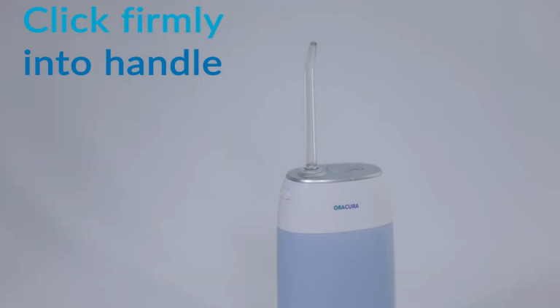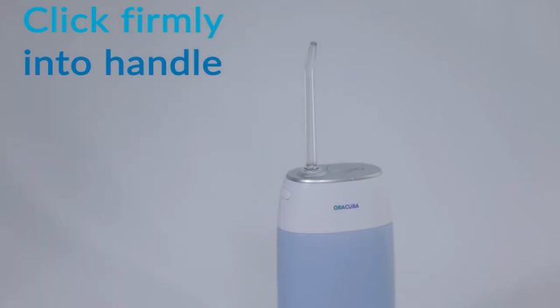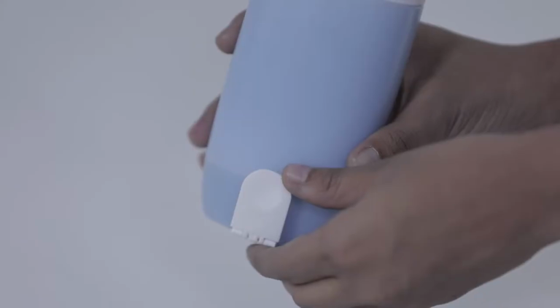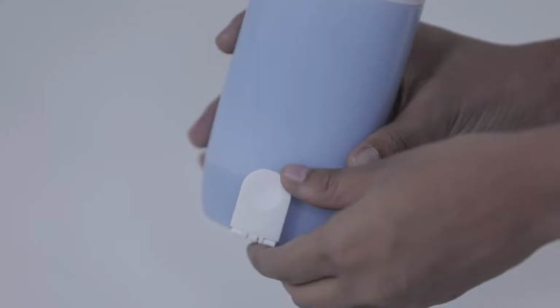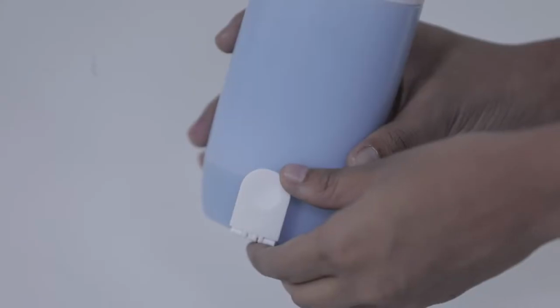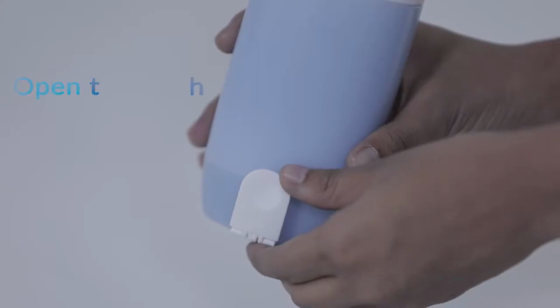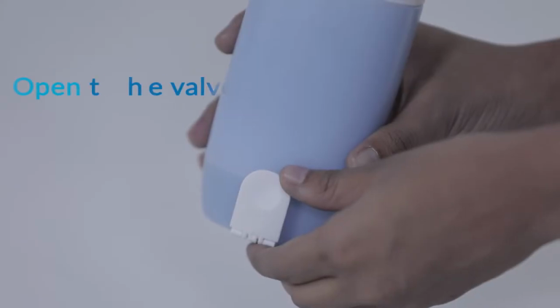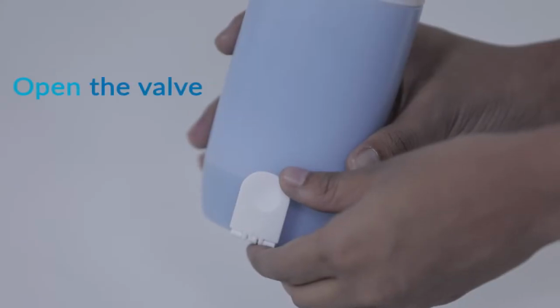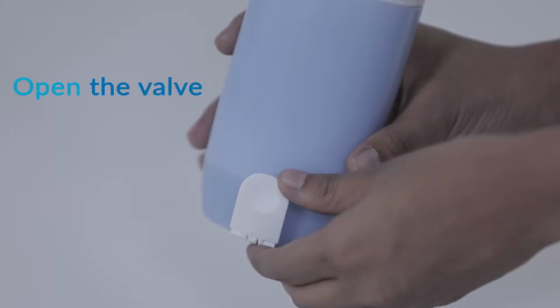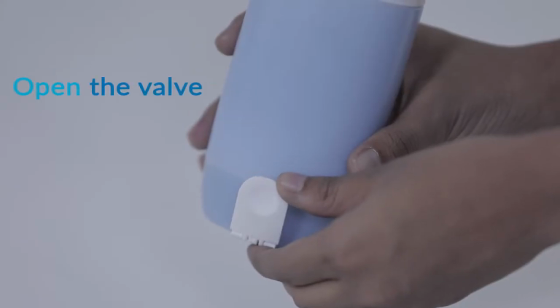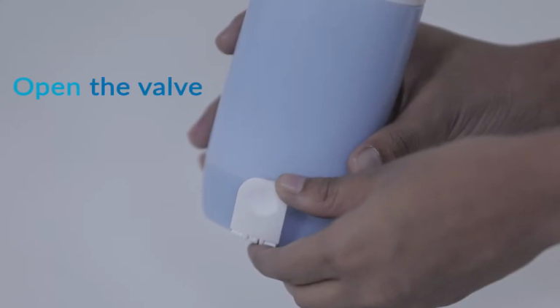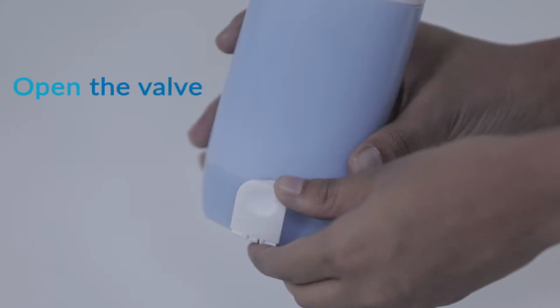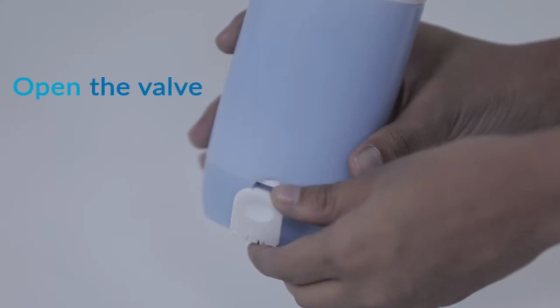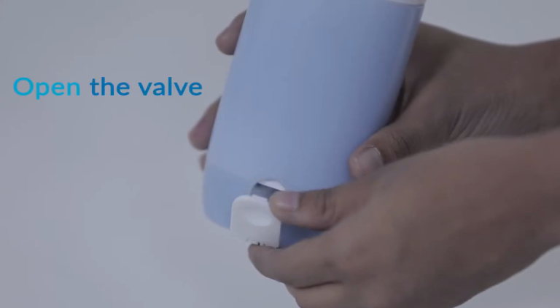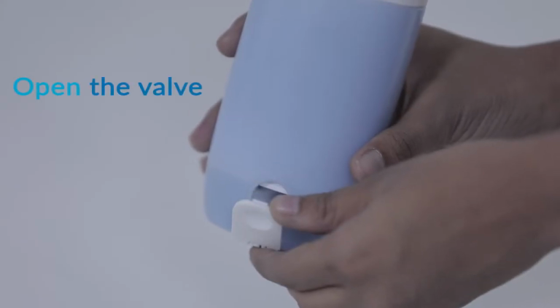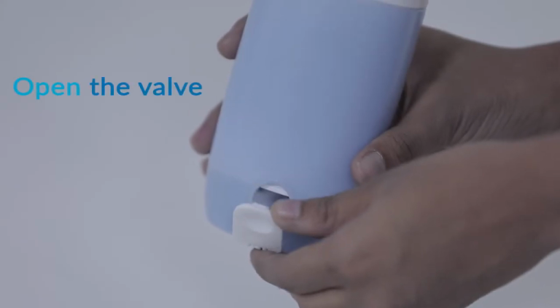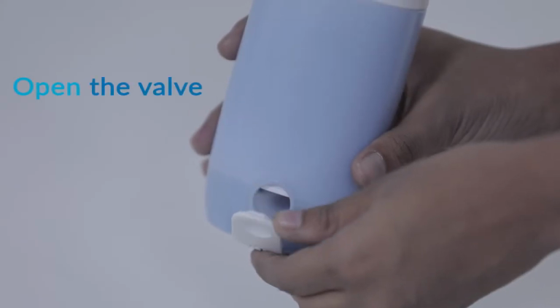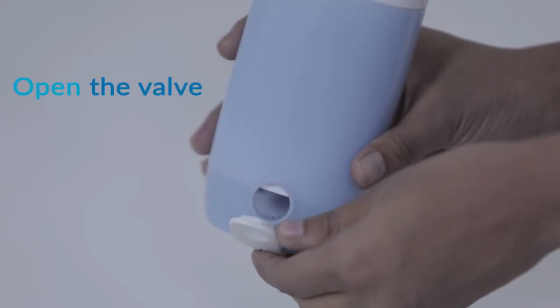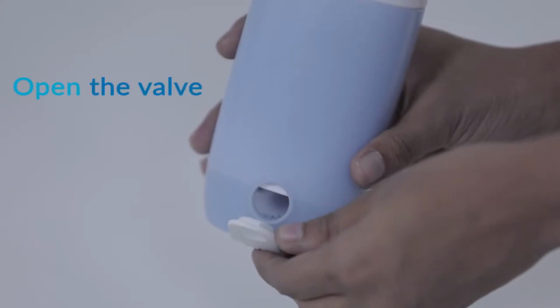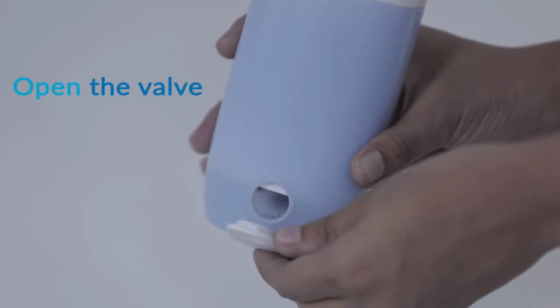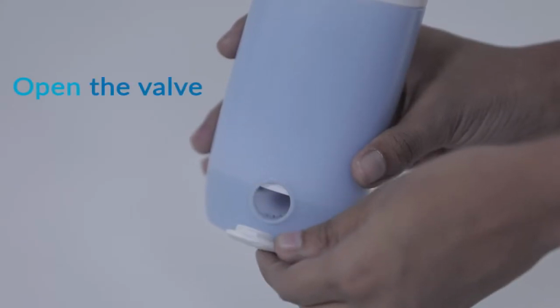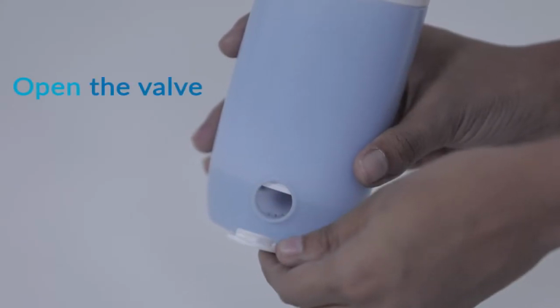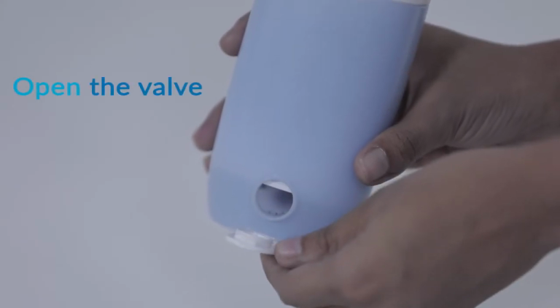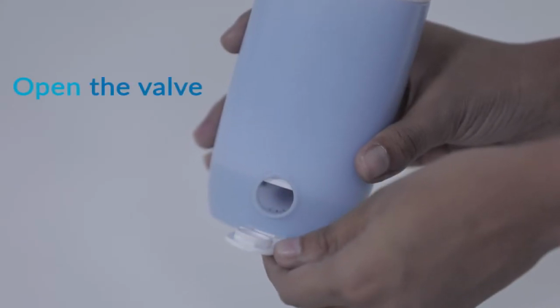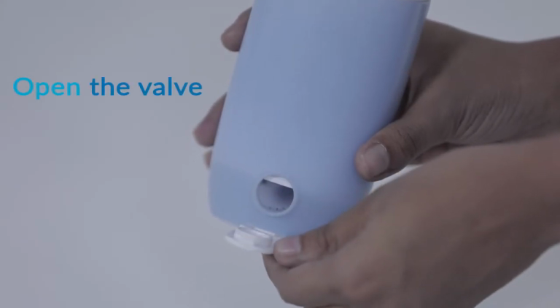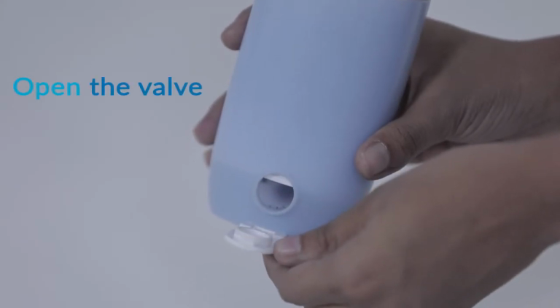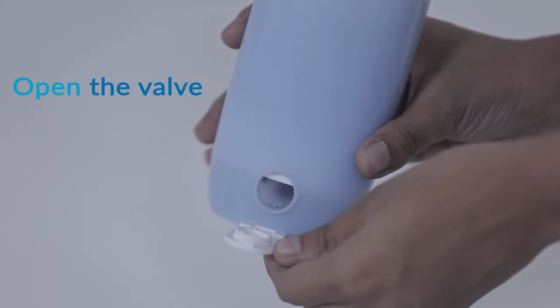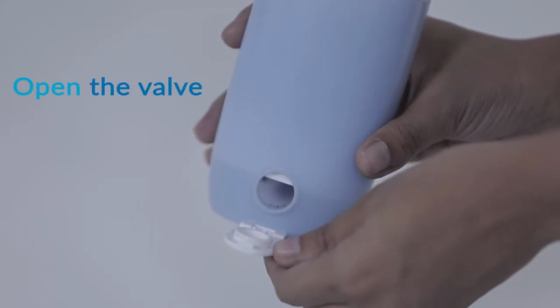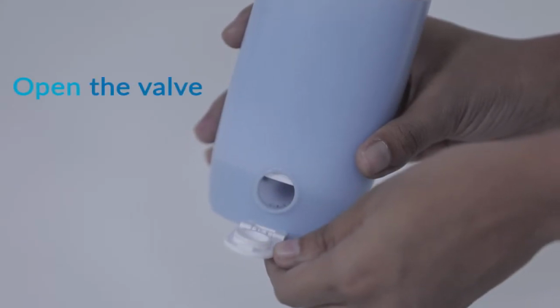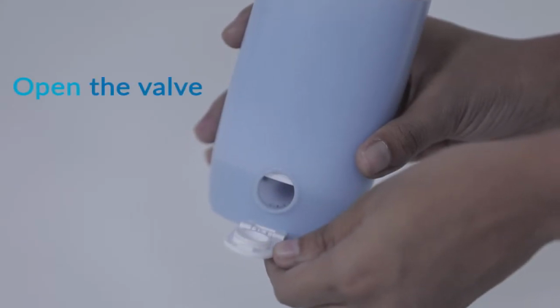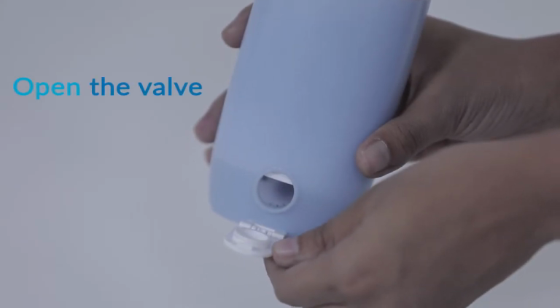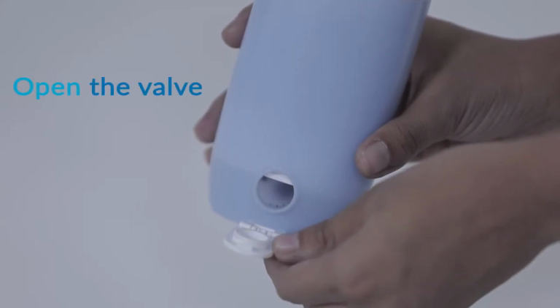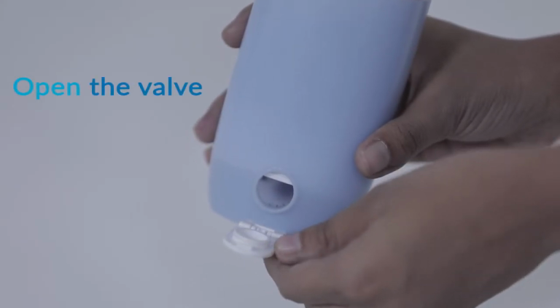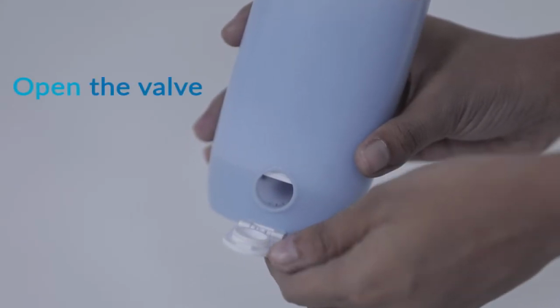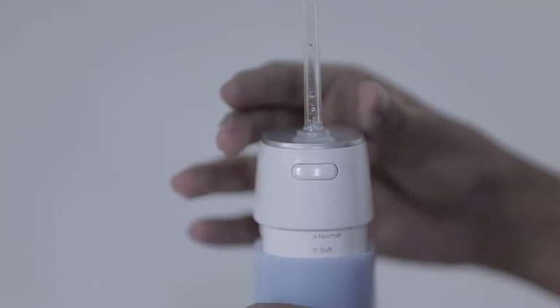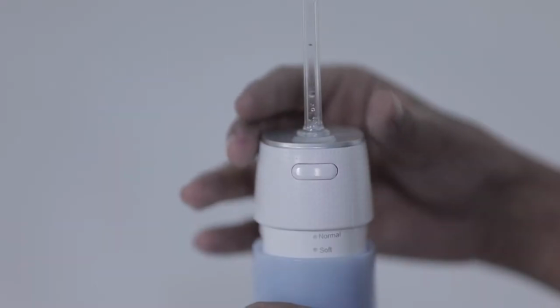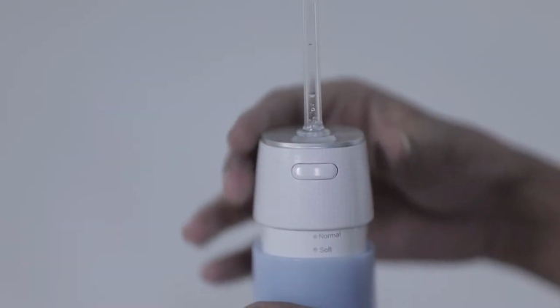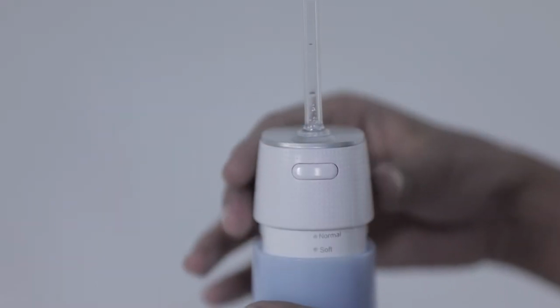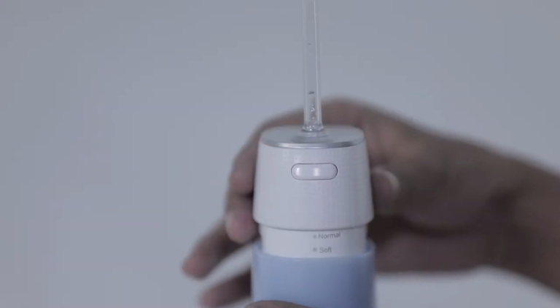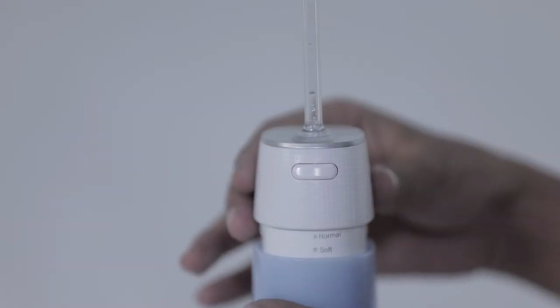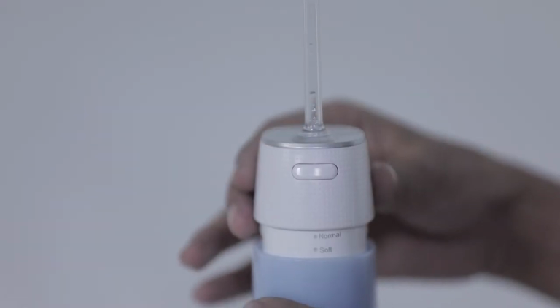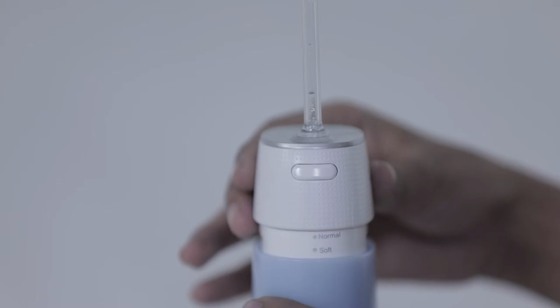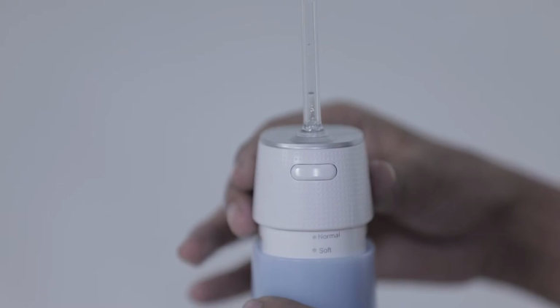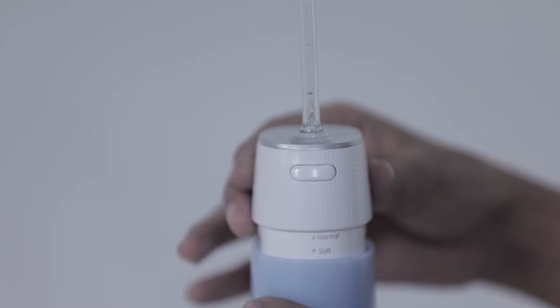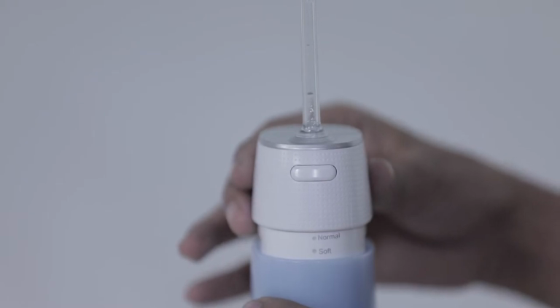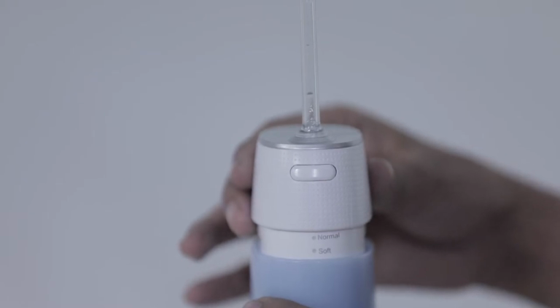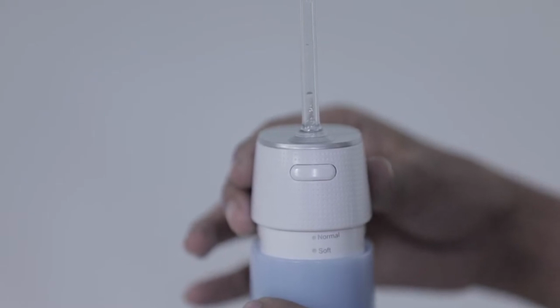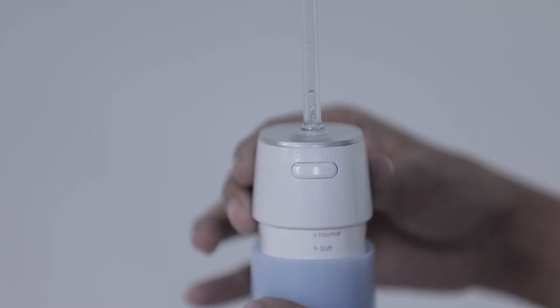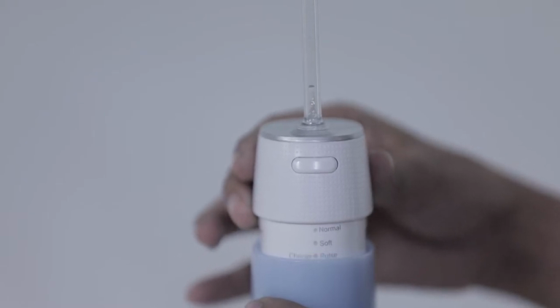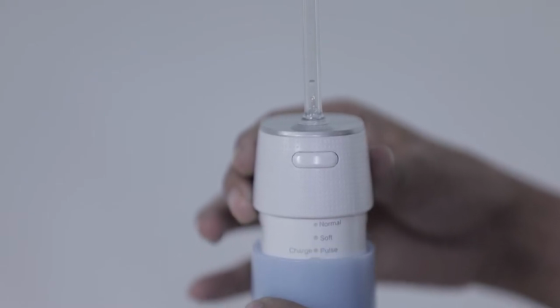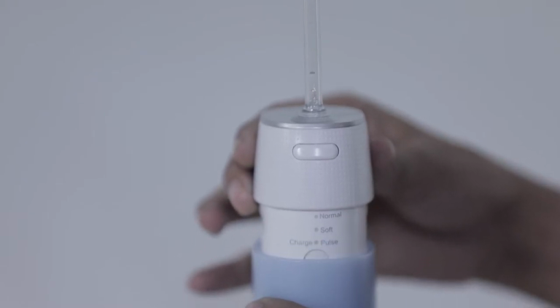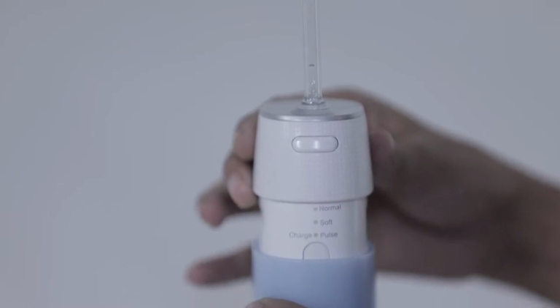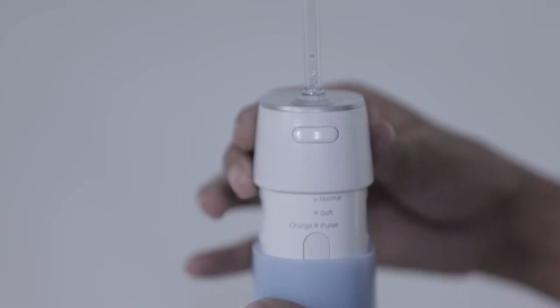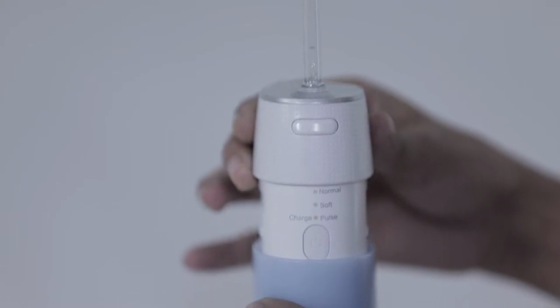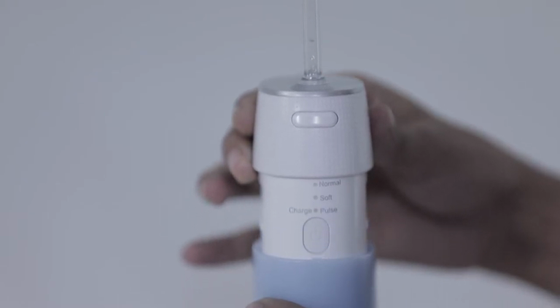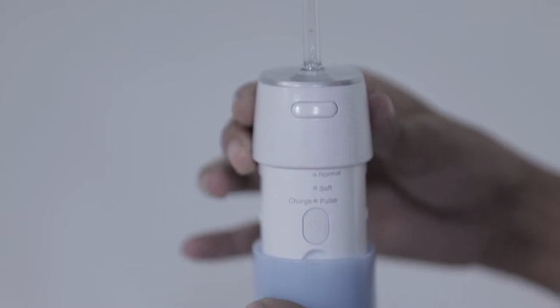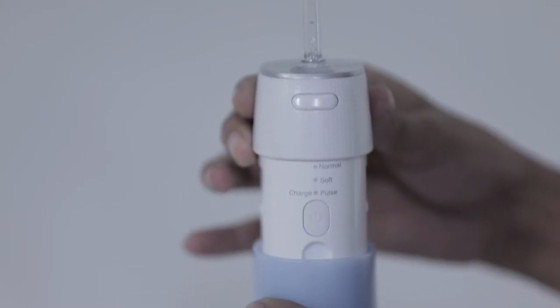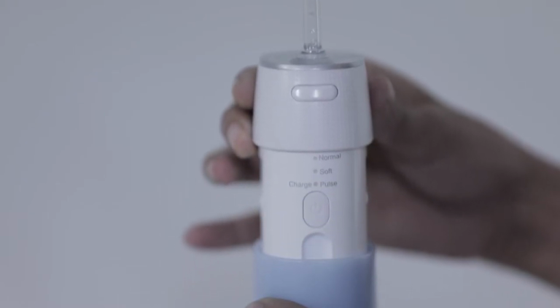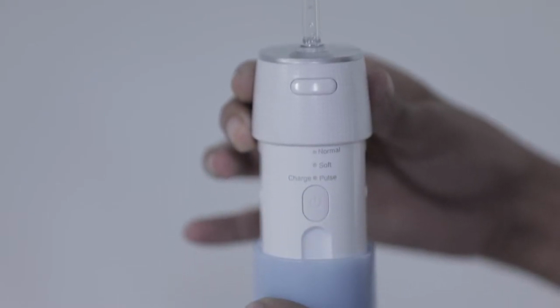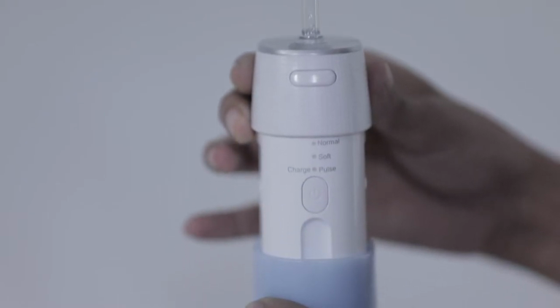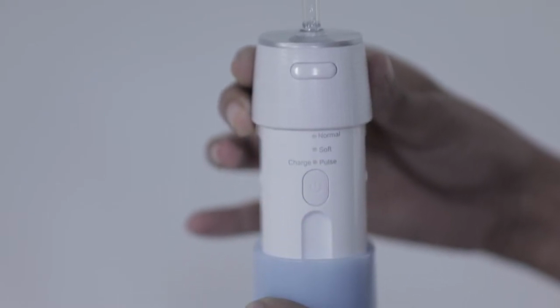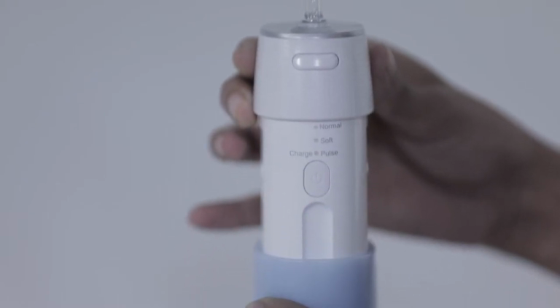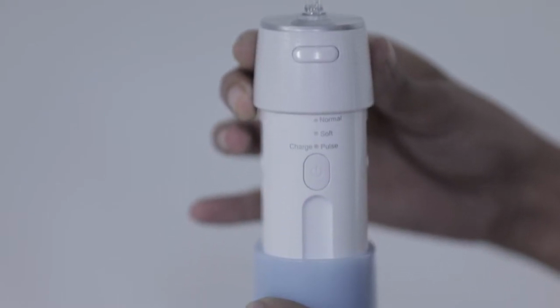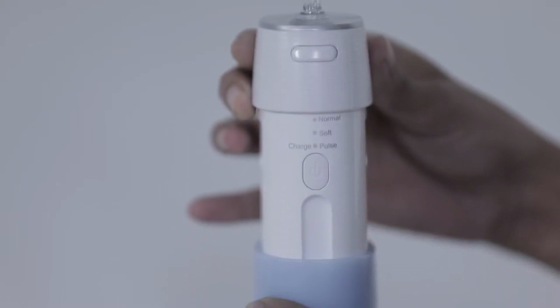Step 2: Open the valve of the tank before pulling it downward, to avoid any problems in pulling the tank due to air pressure.